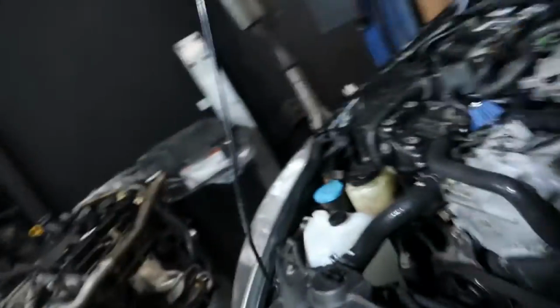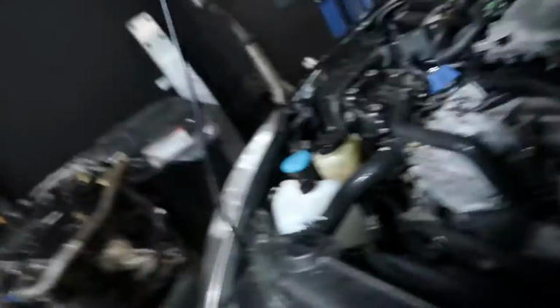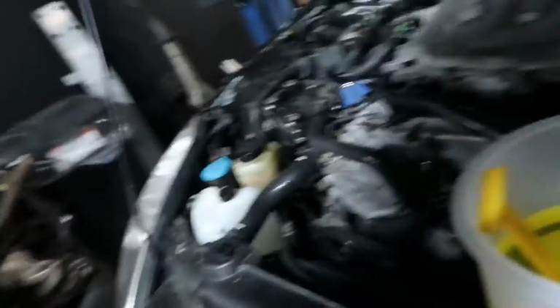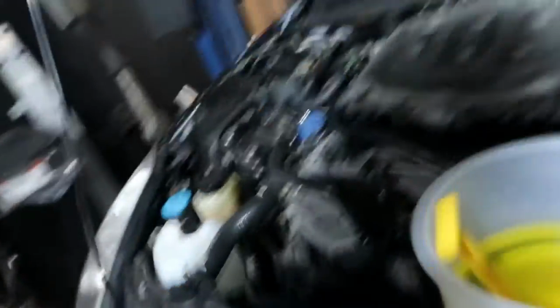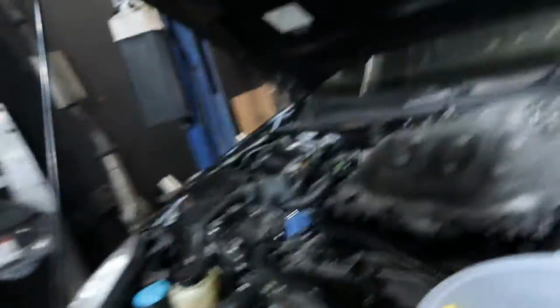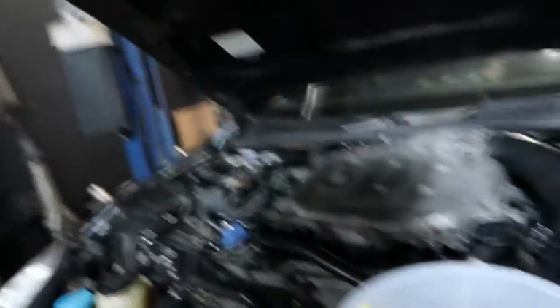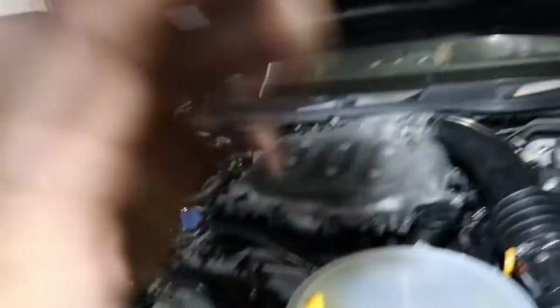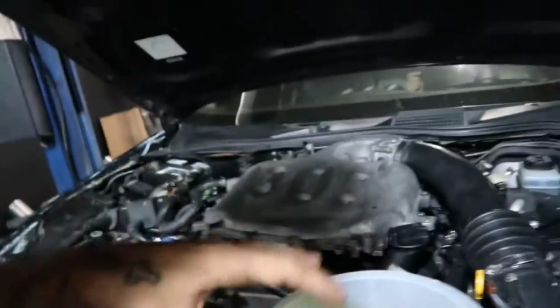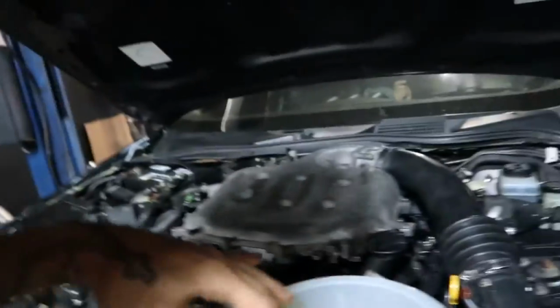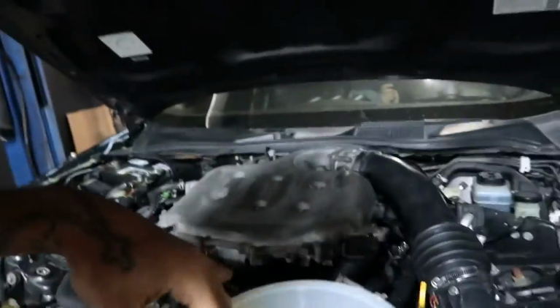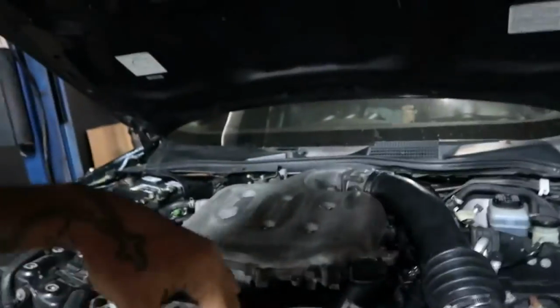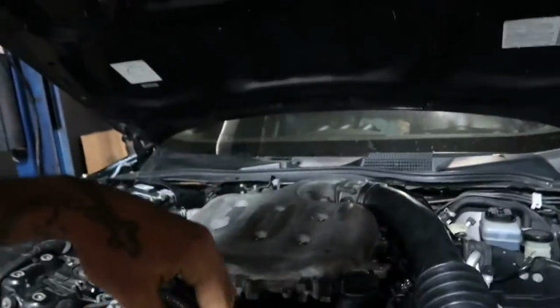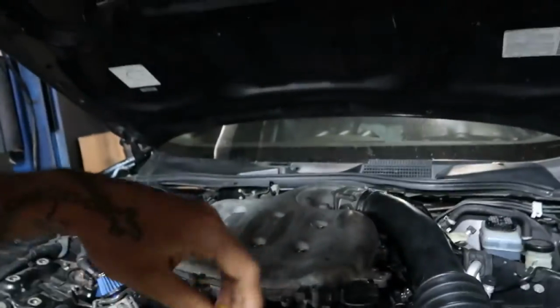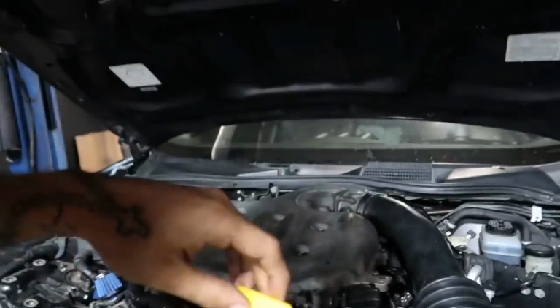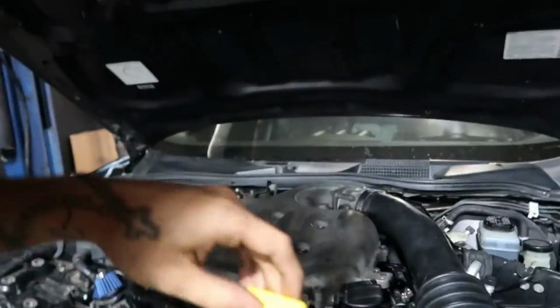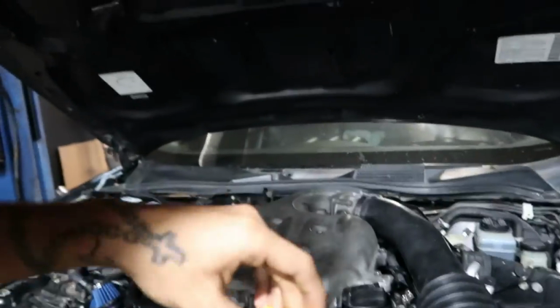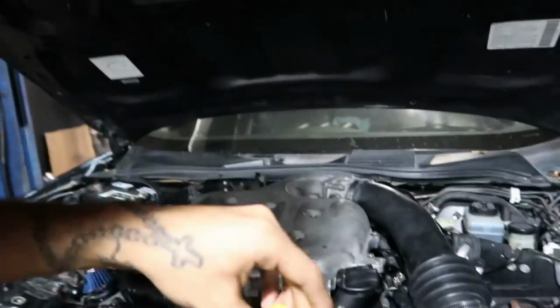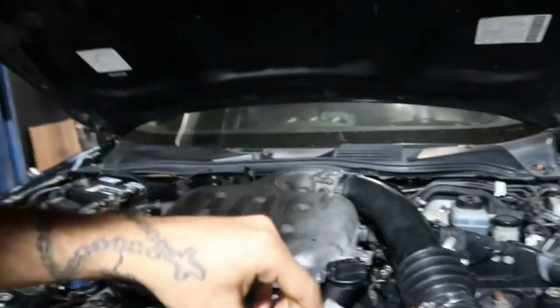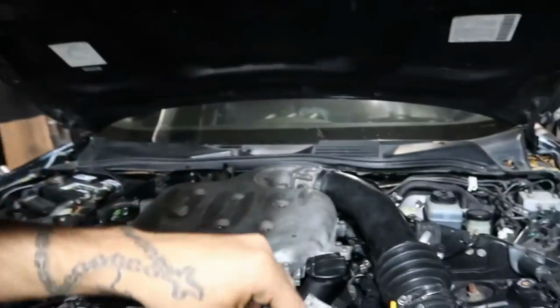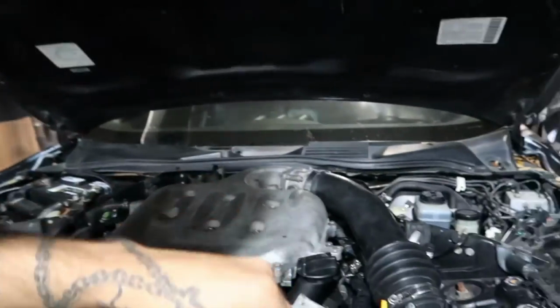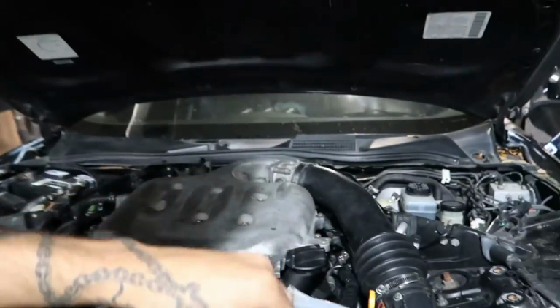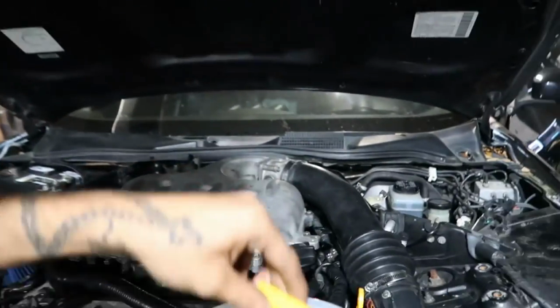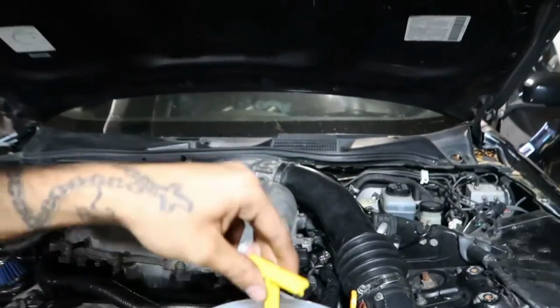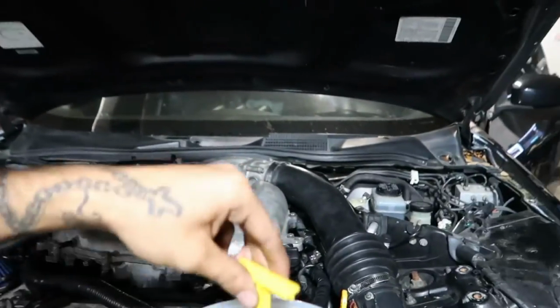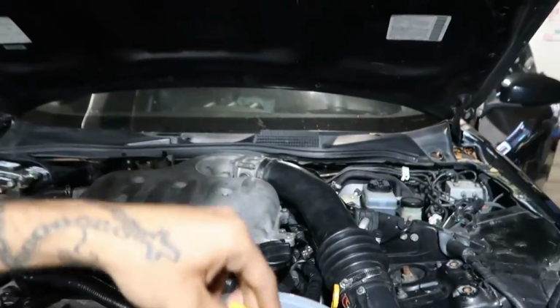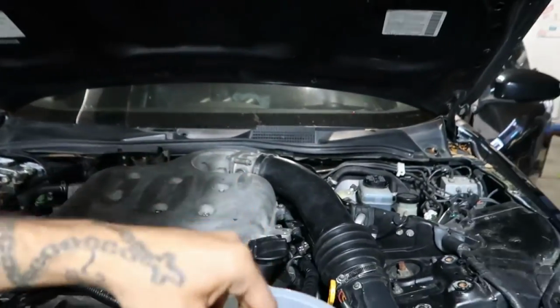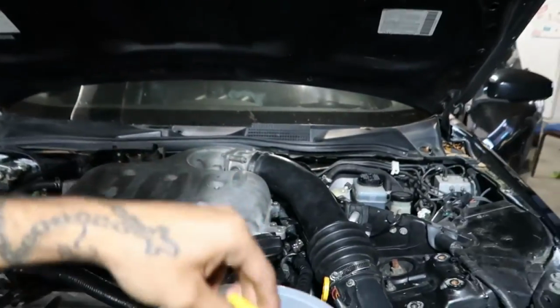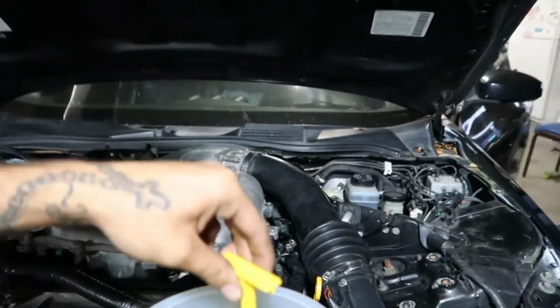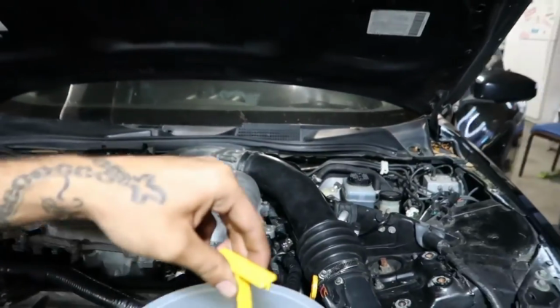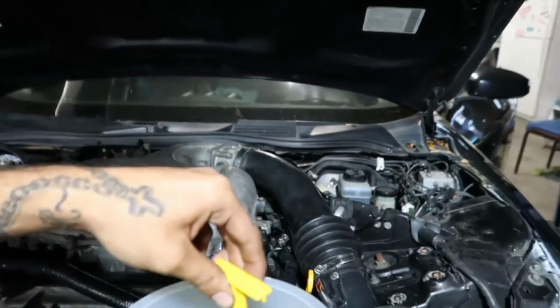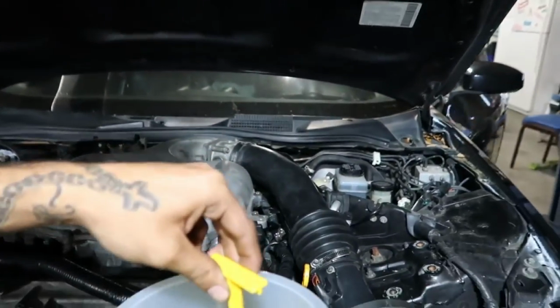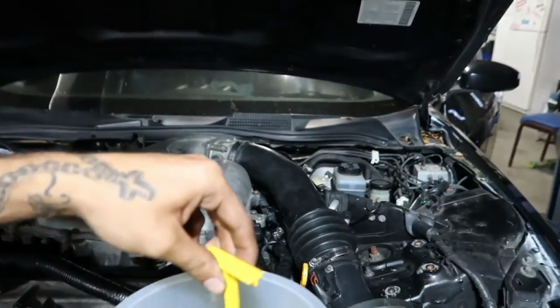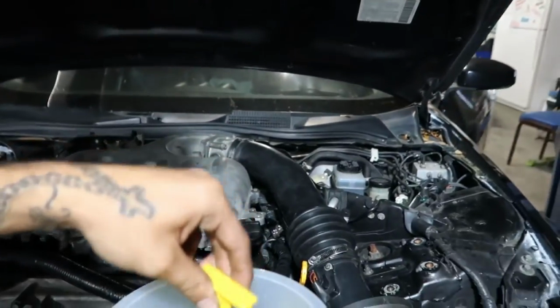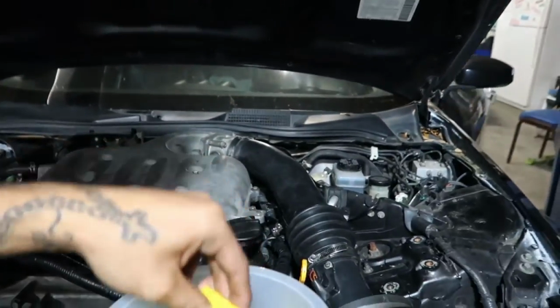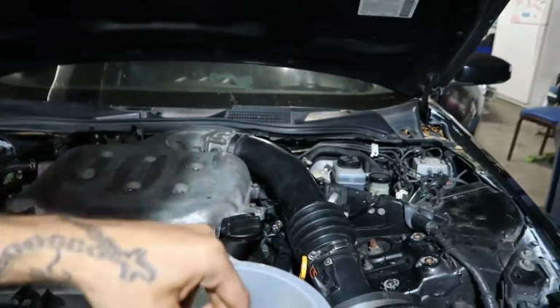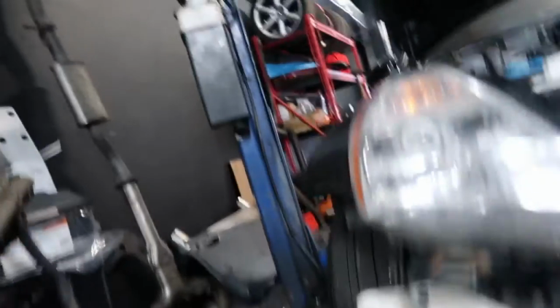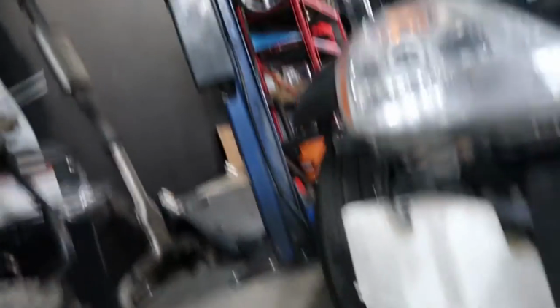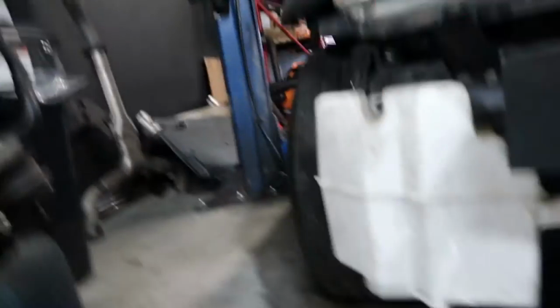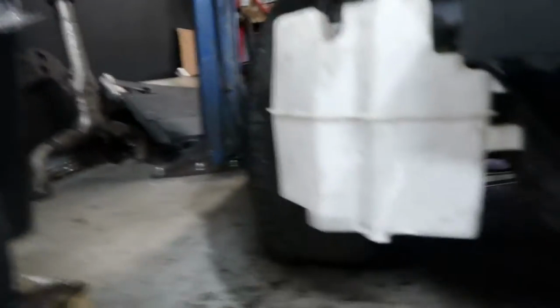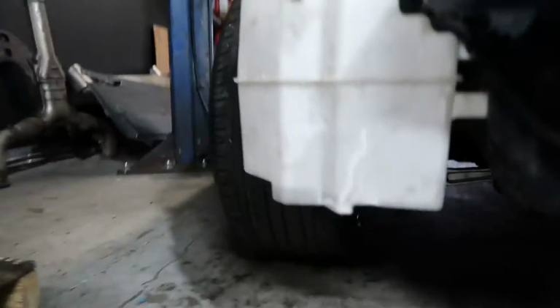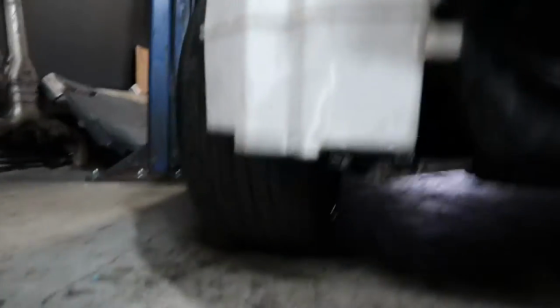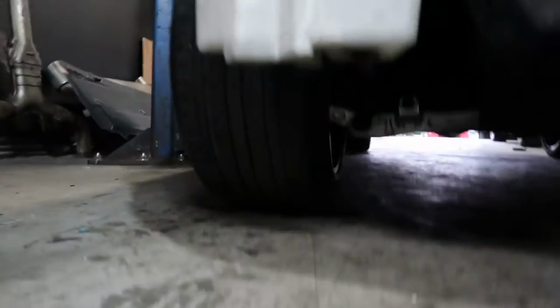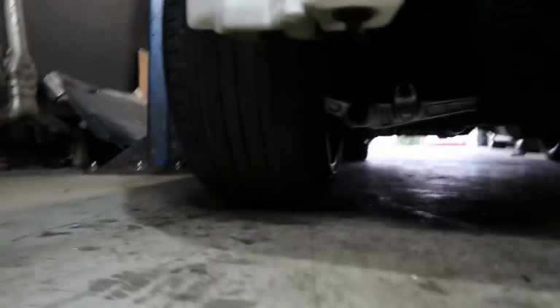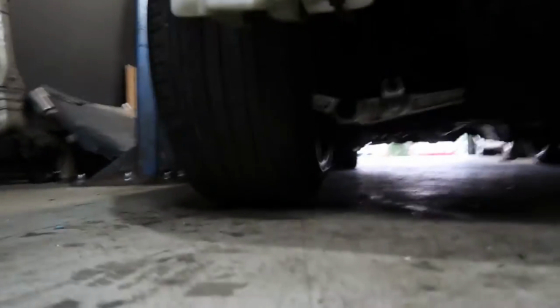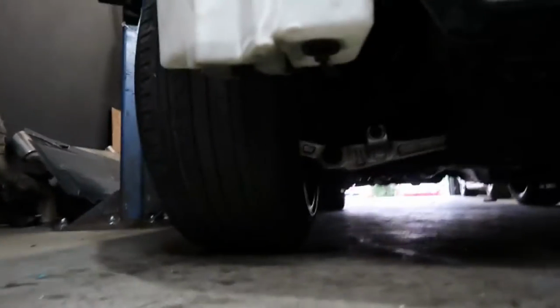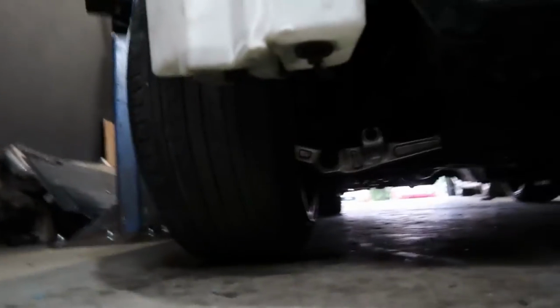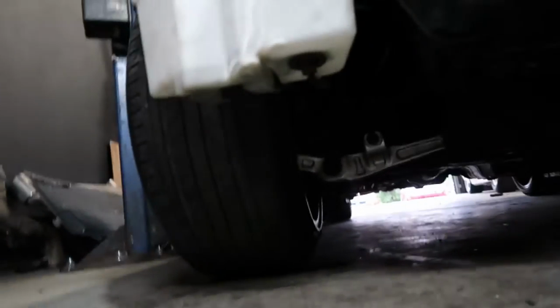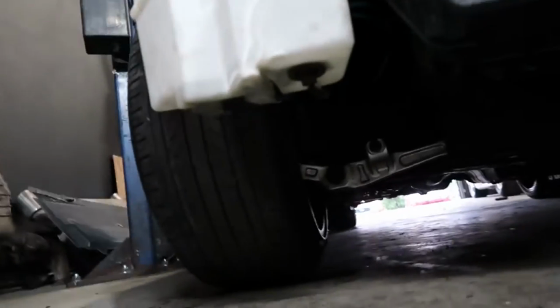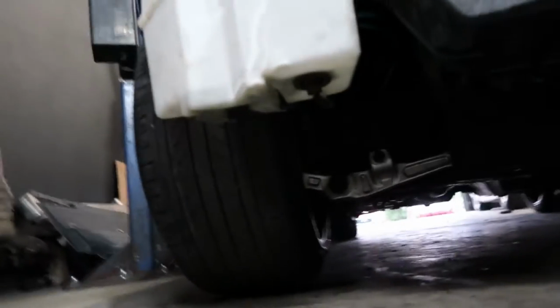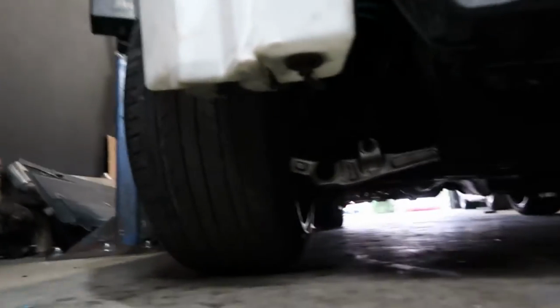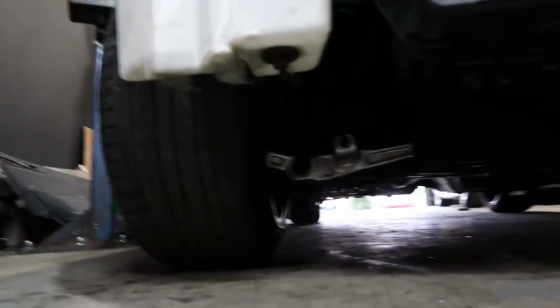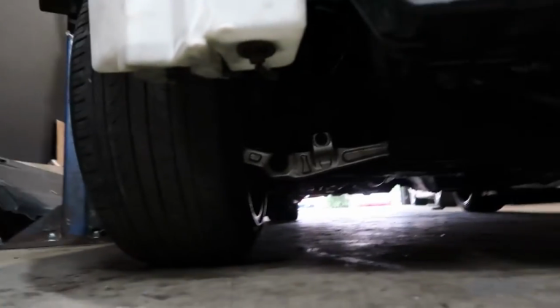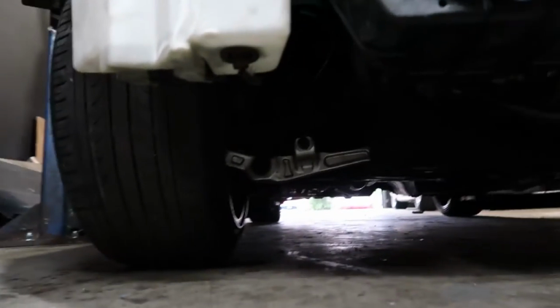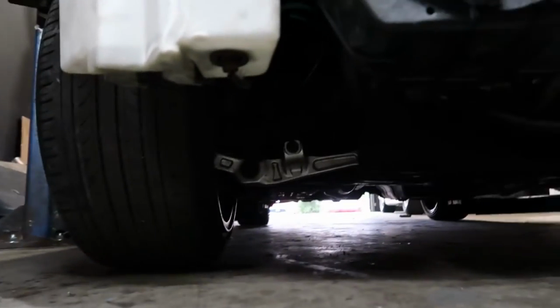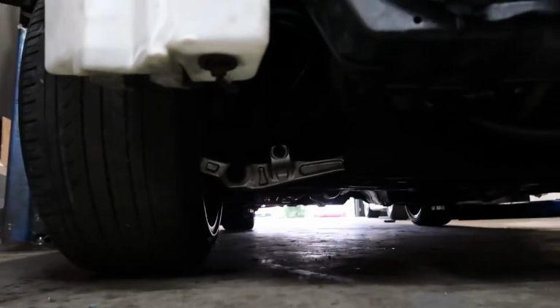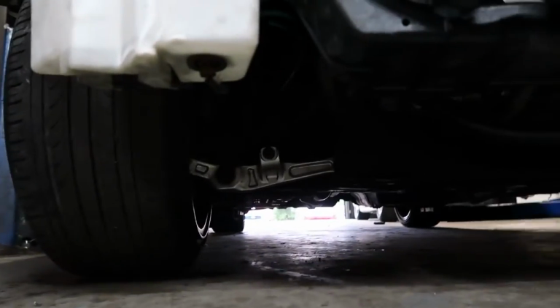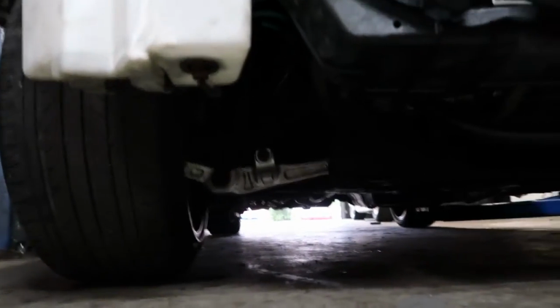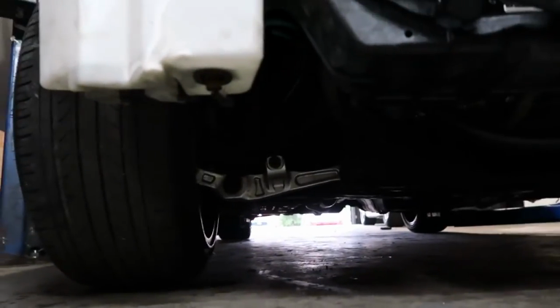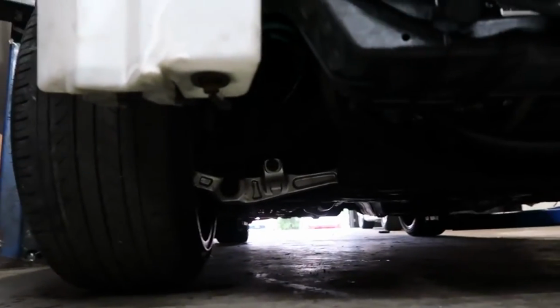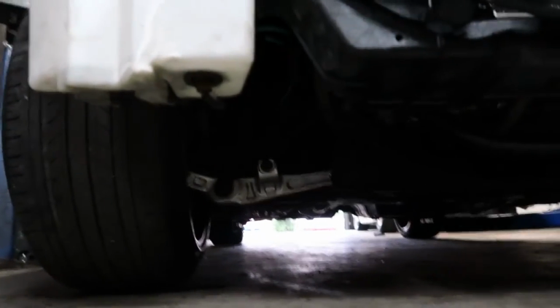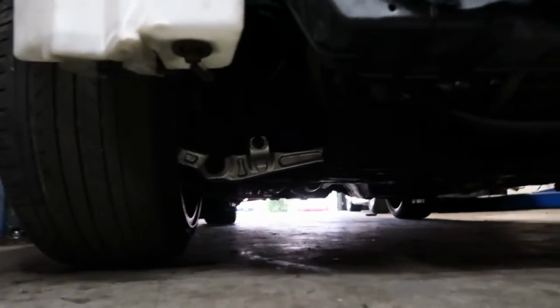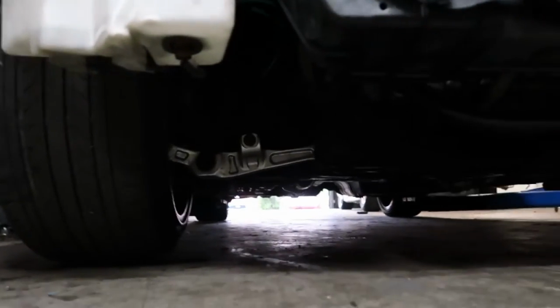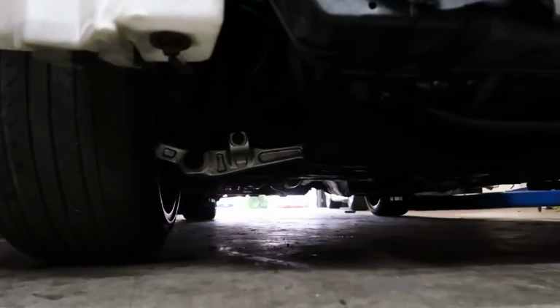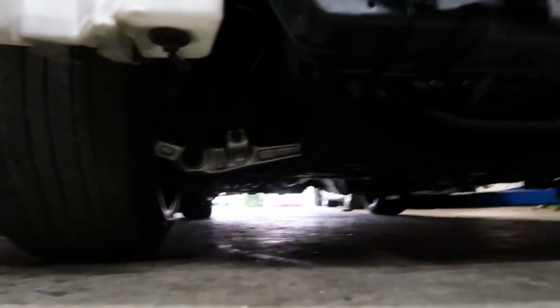It wants to eat the coolant but it doesn't want to take the coolant. Nothing's leaking though.